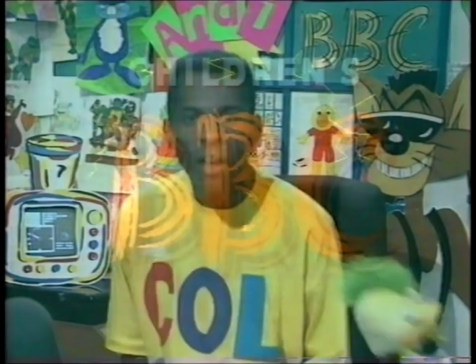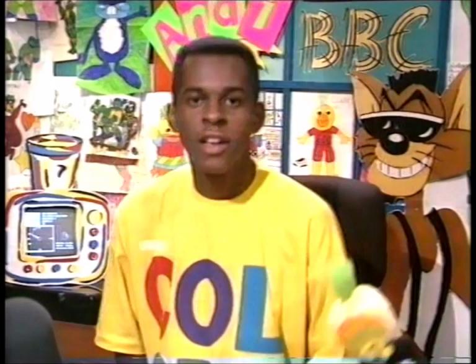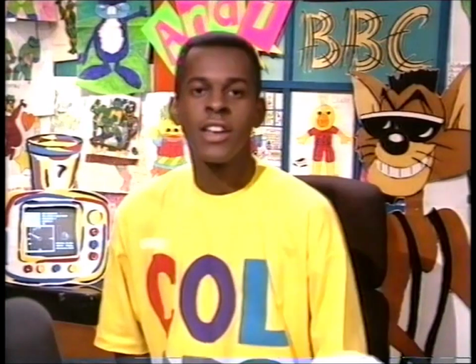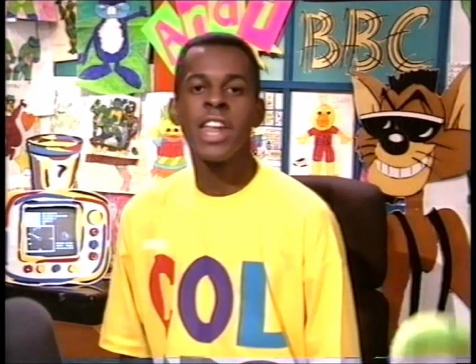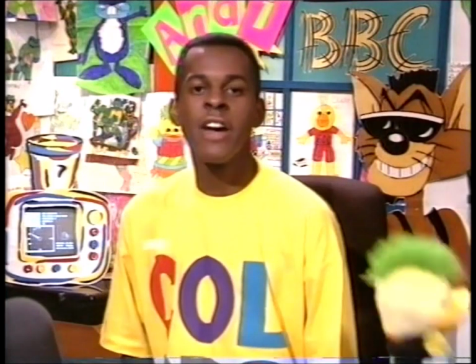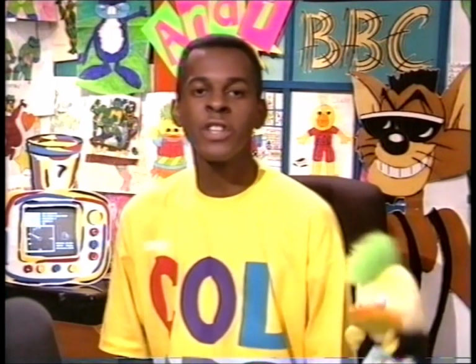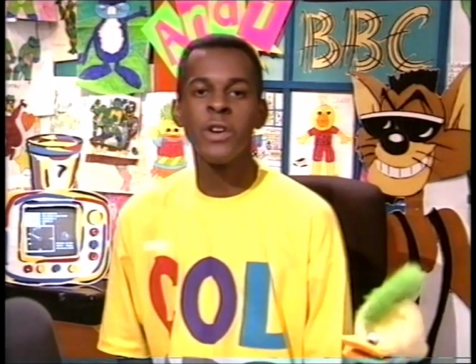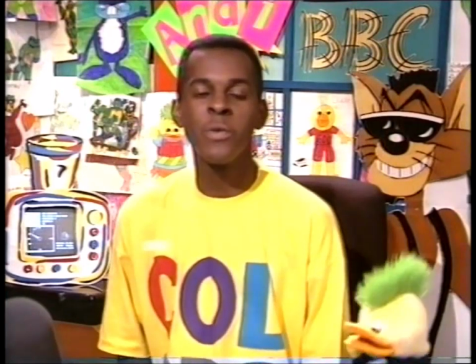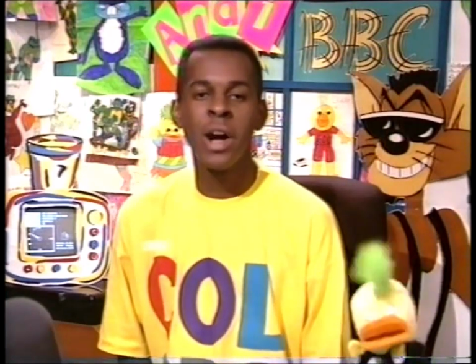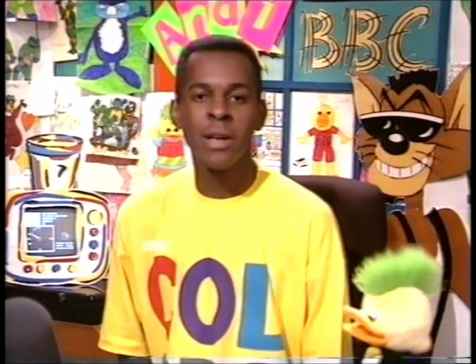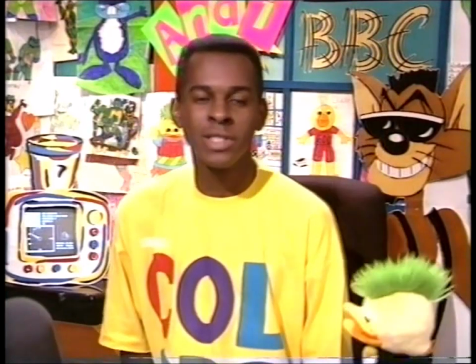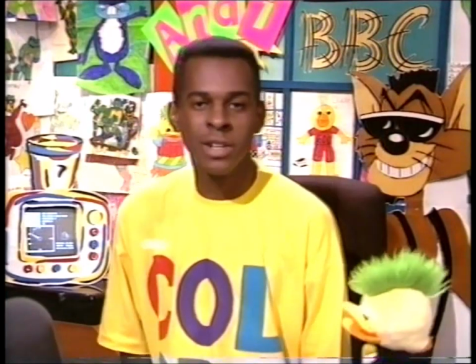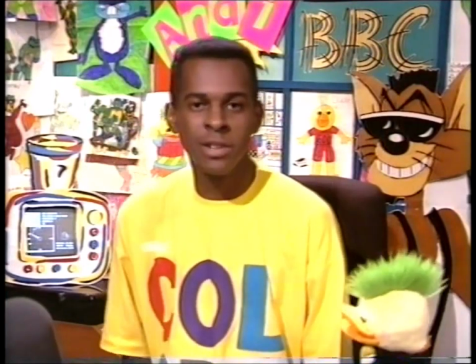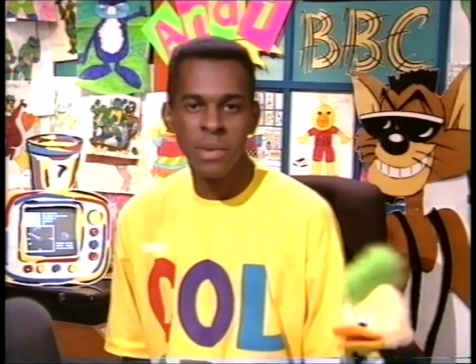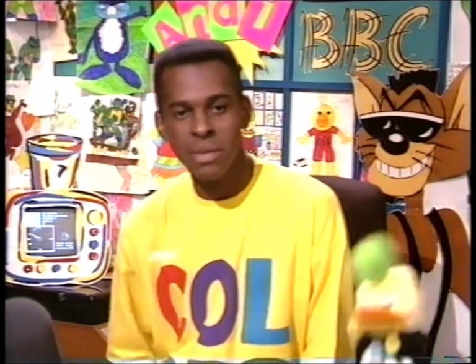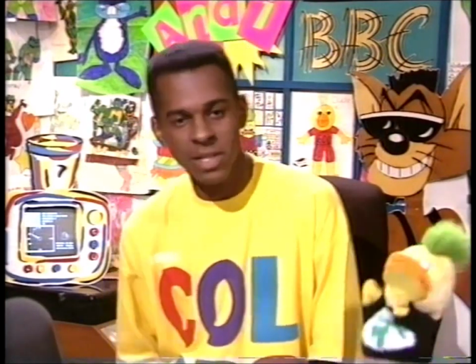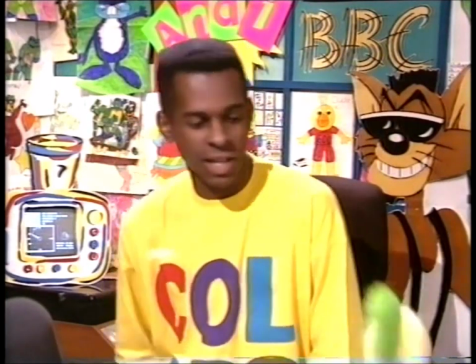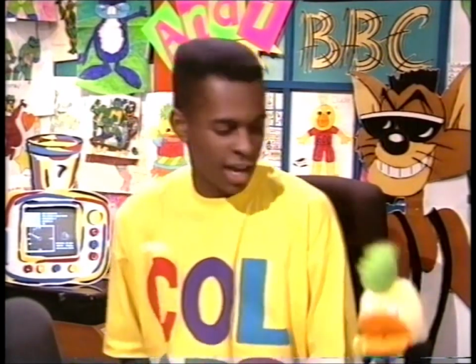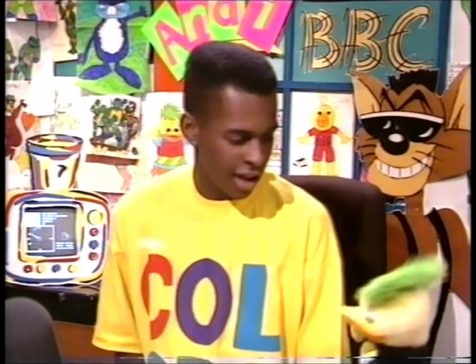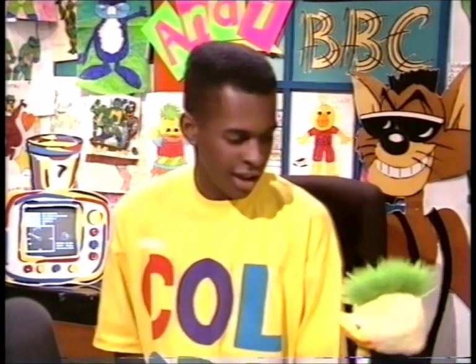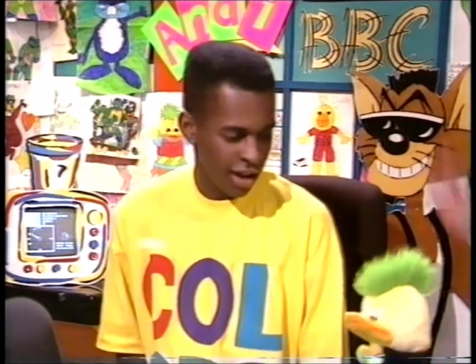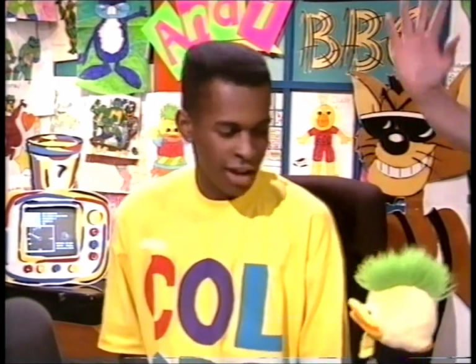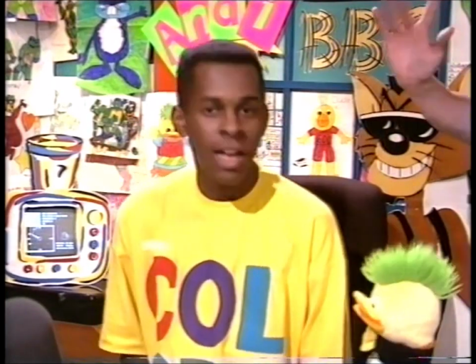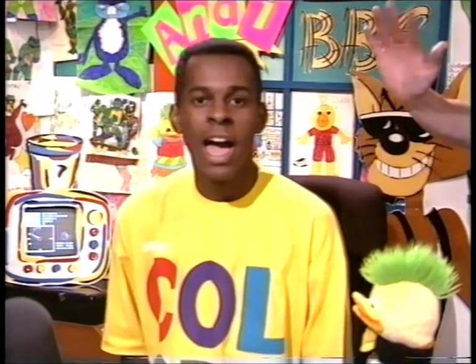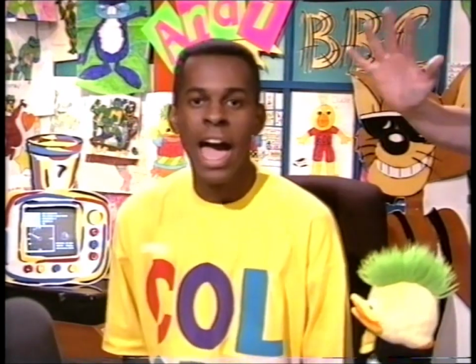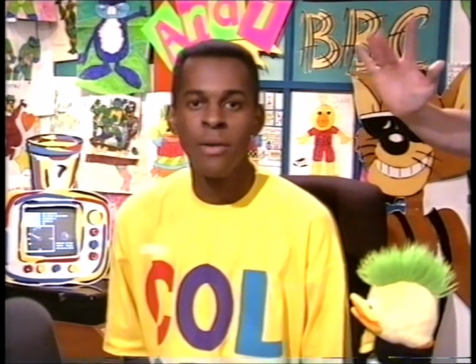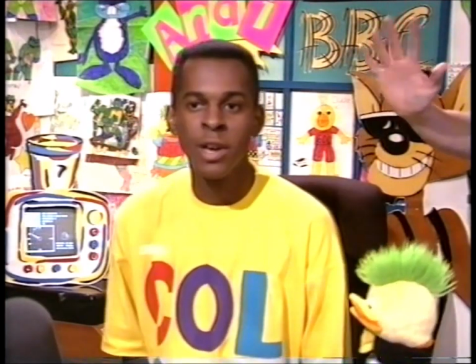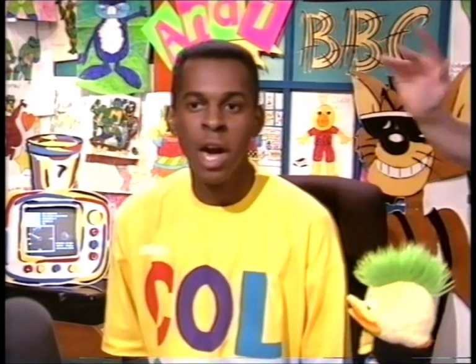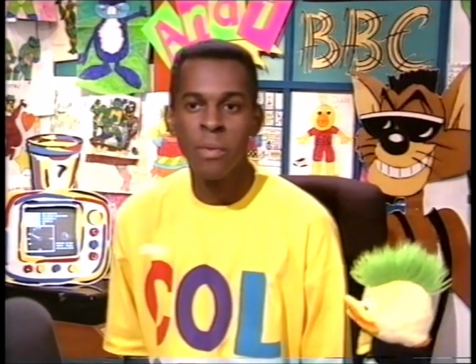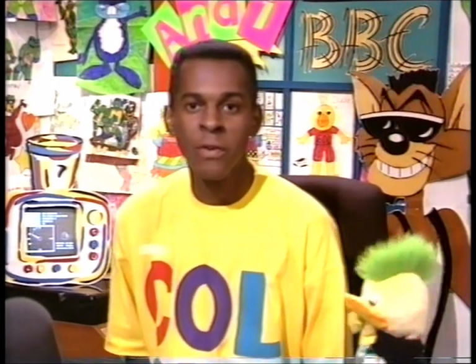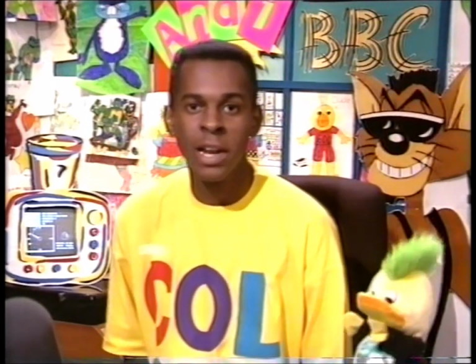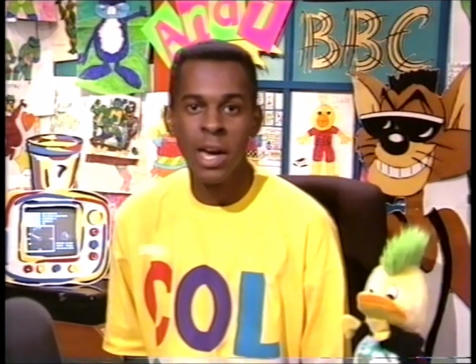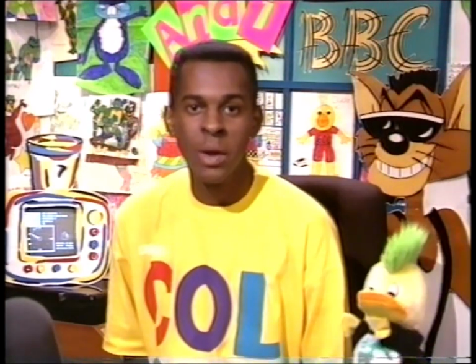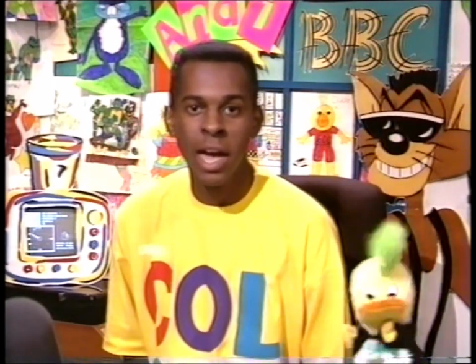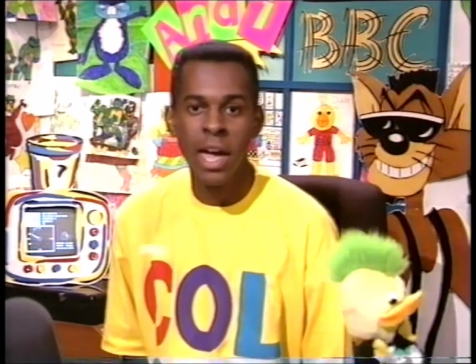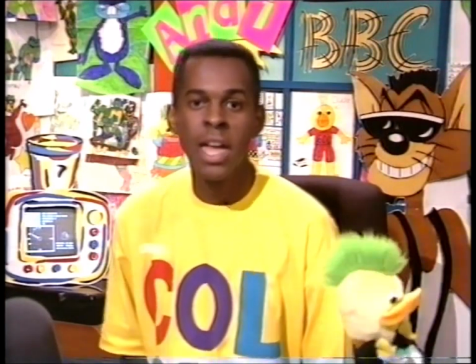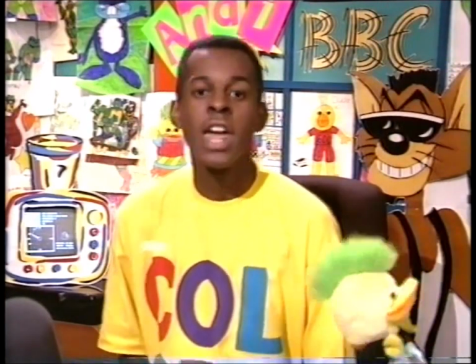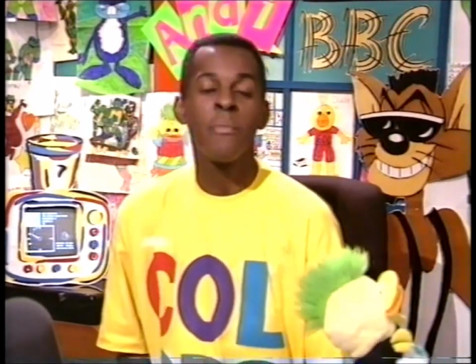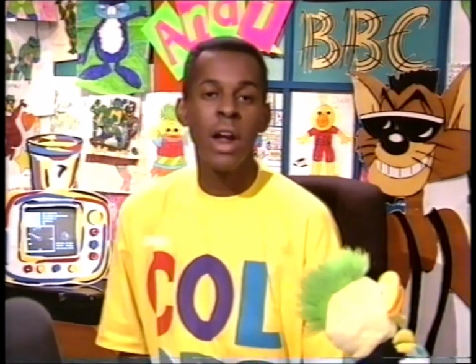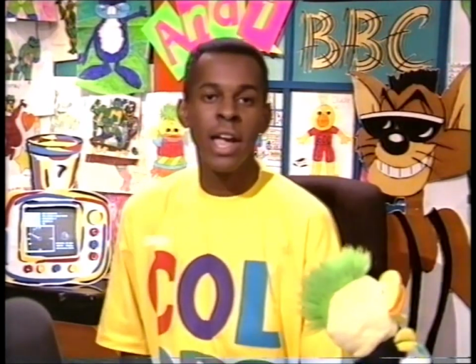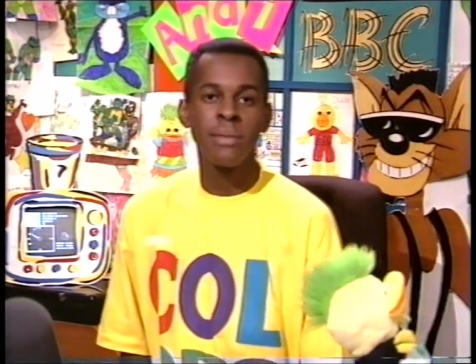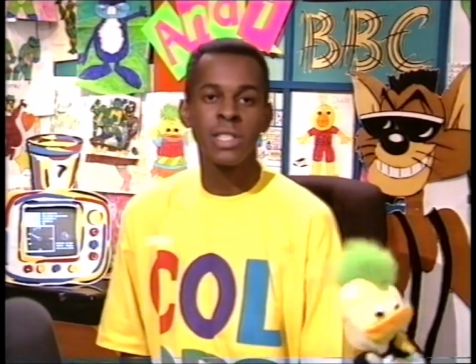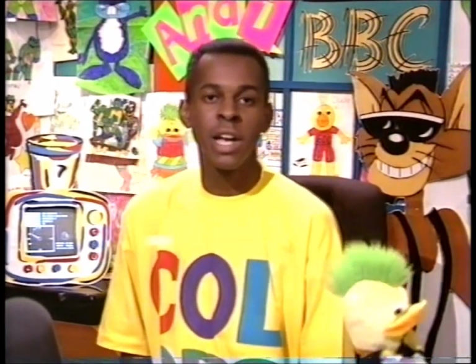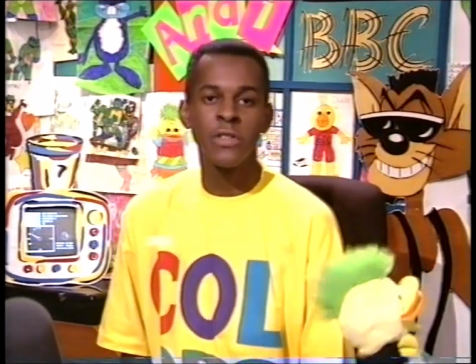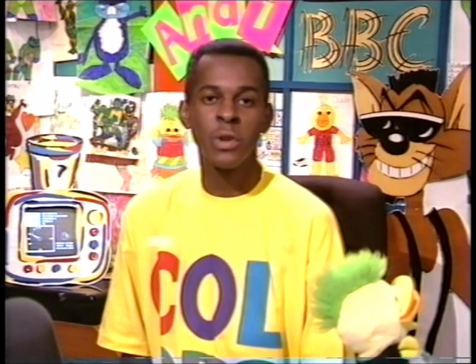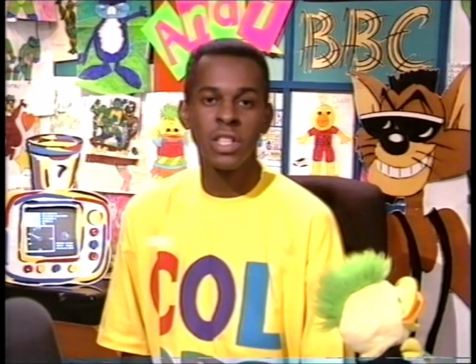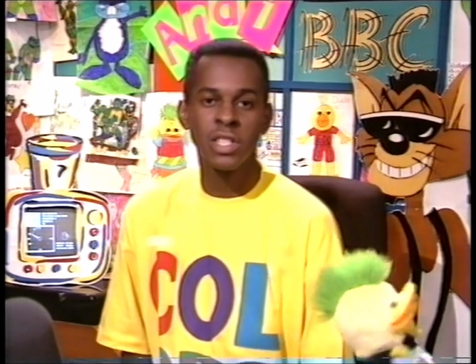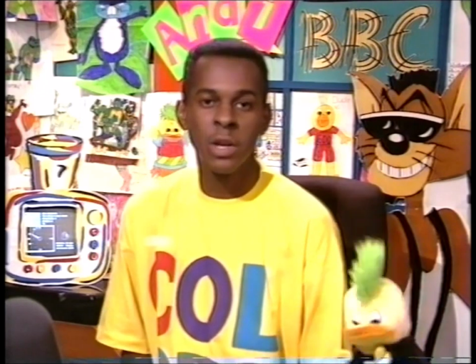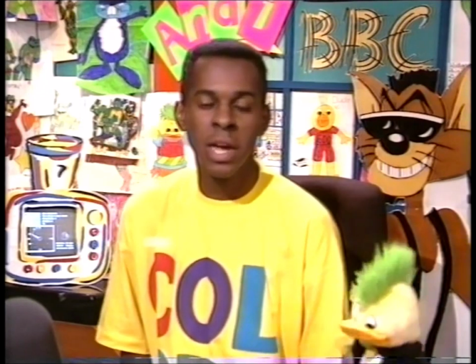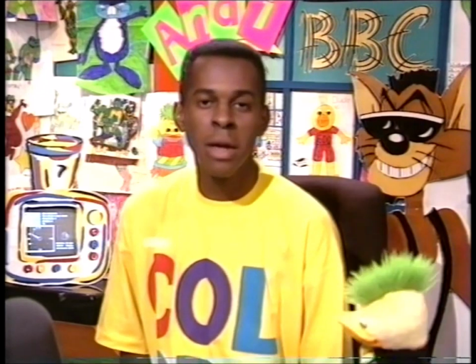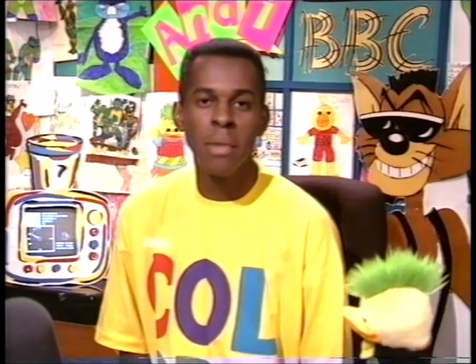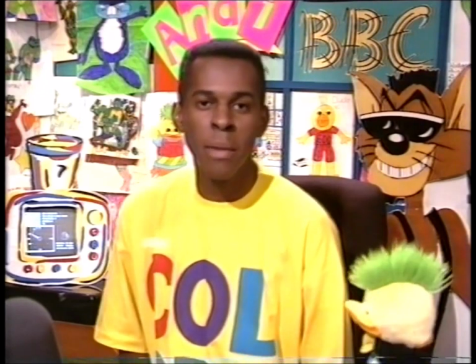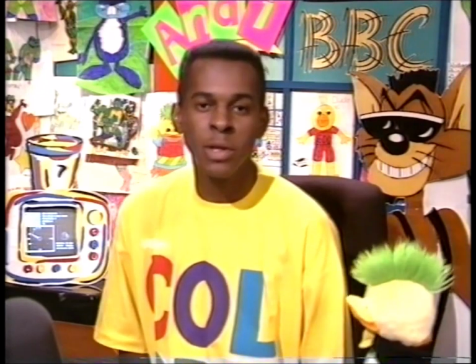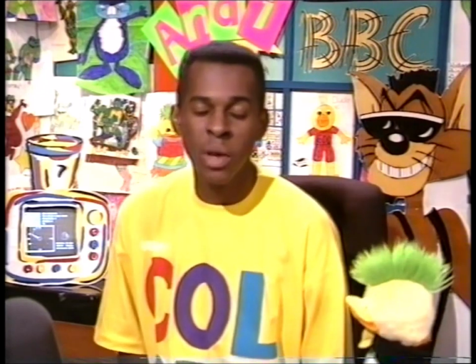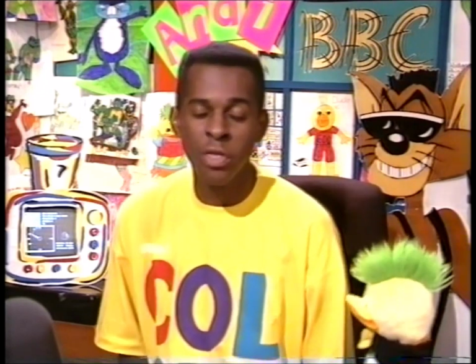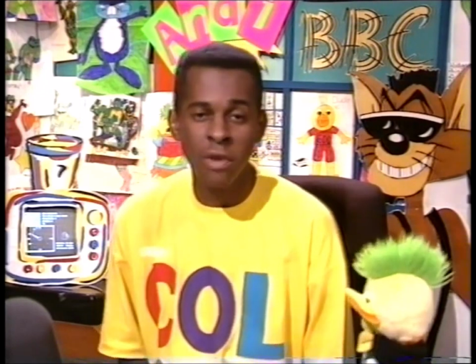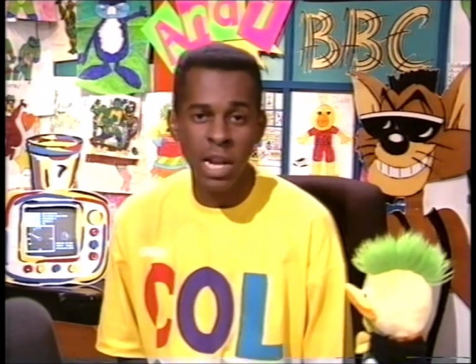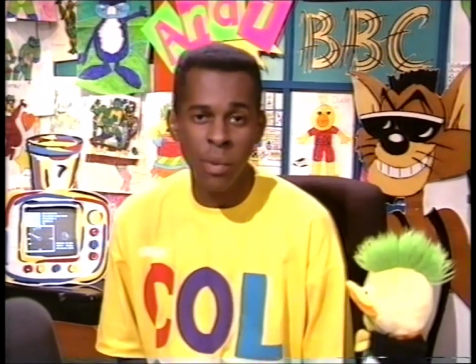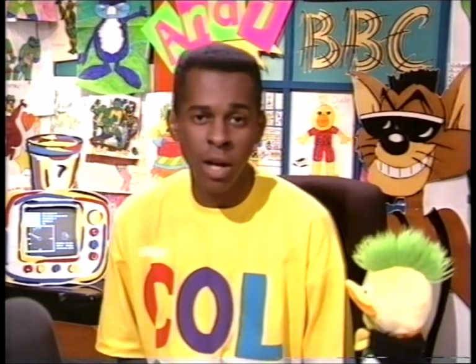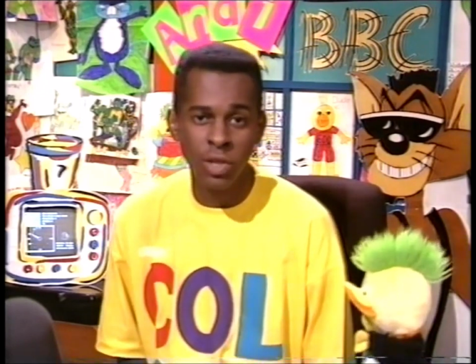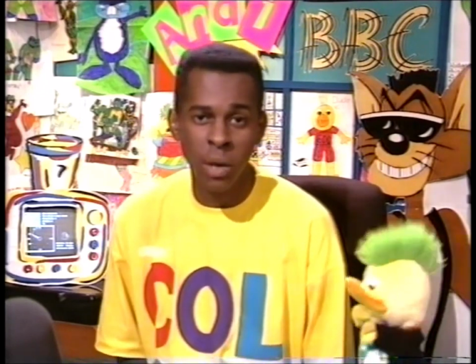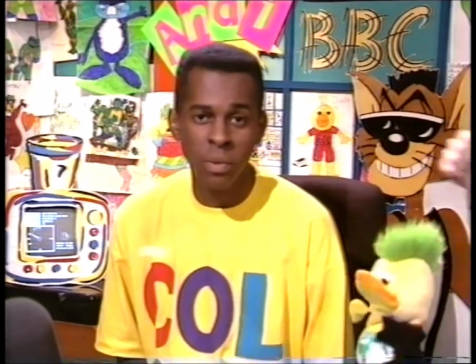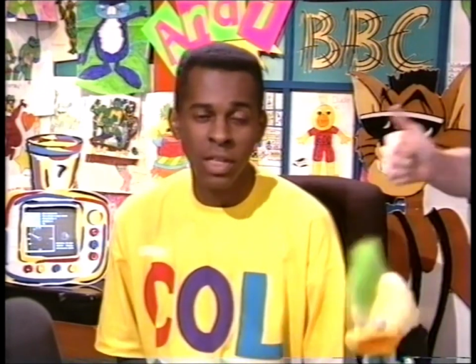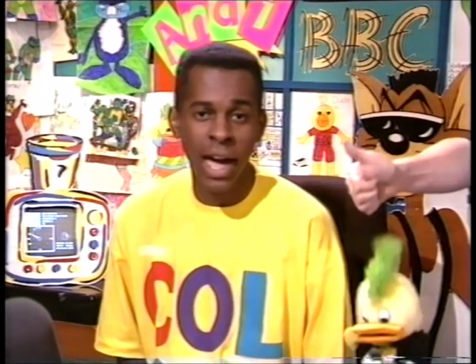Good afternoon, welcome to Children's BBC. How are you? Hope you're feeling okay. Programs this afternoon continue in a moment with The Really Wild Show with the gang.